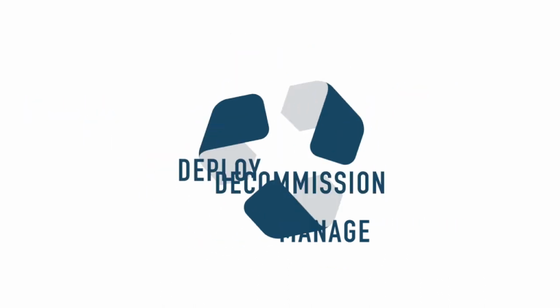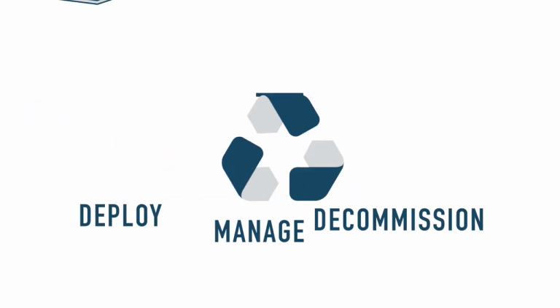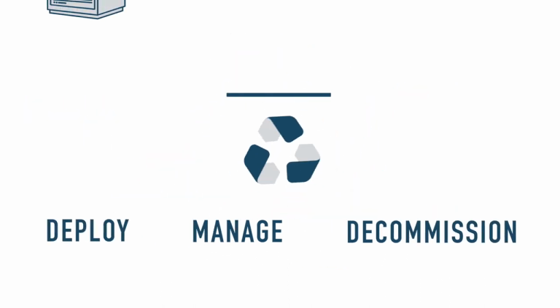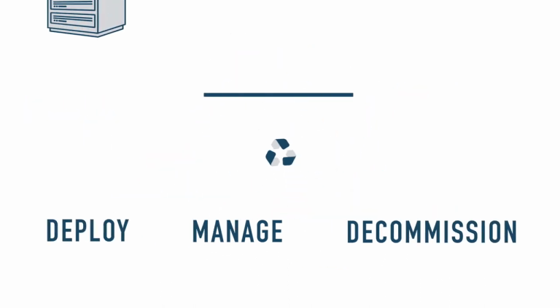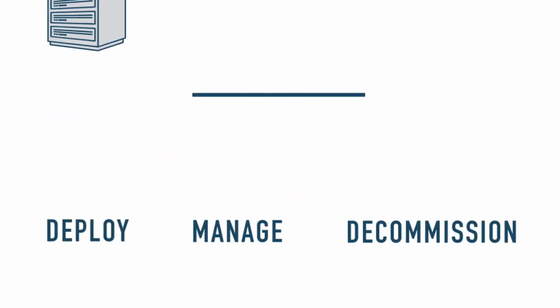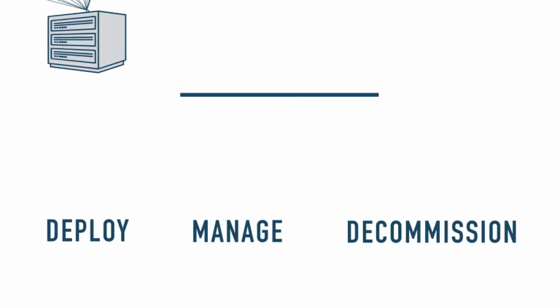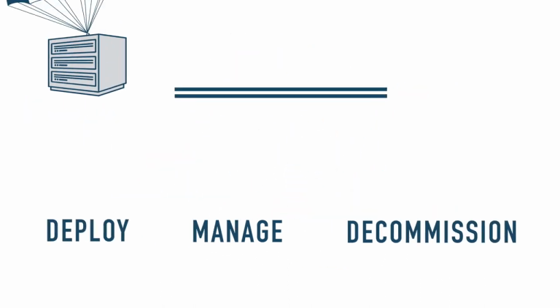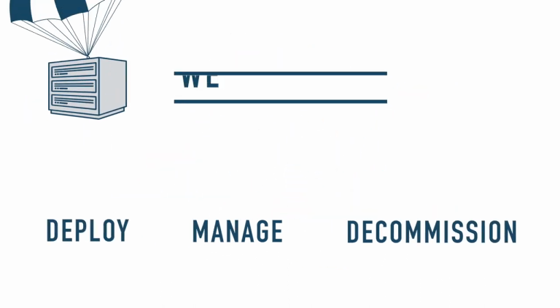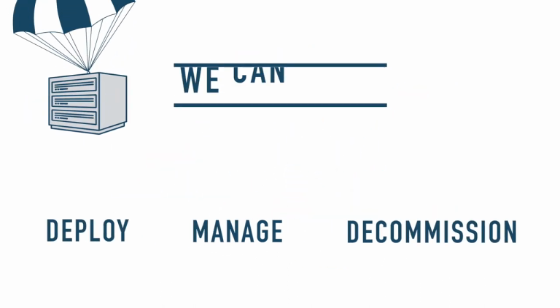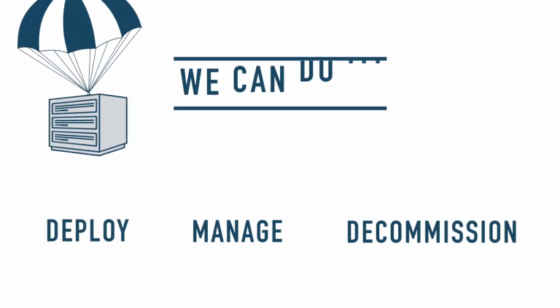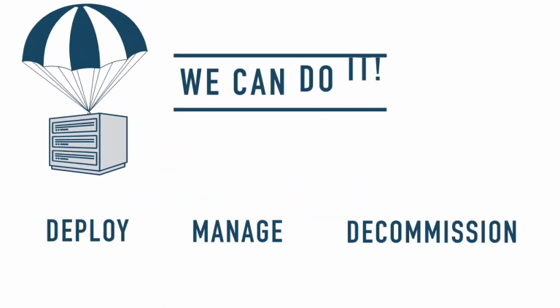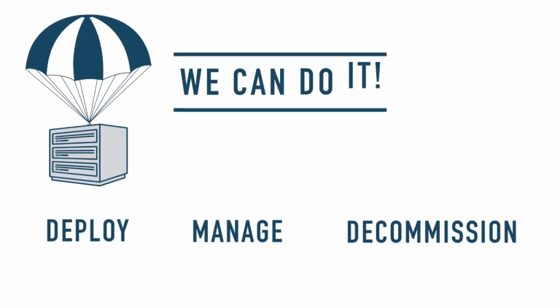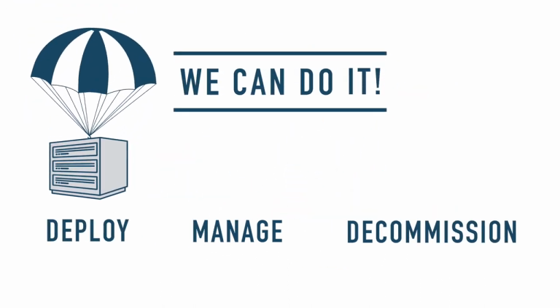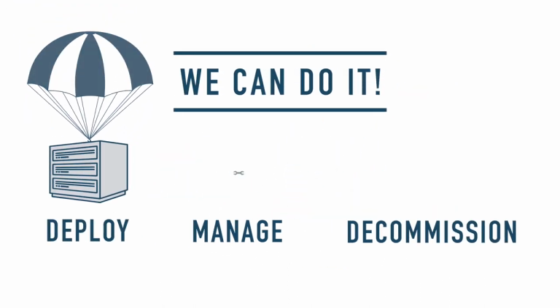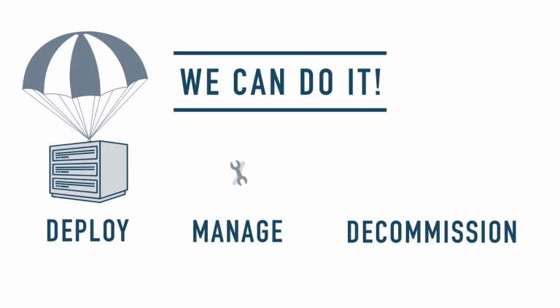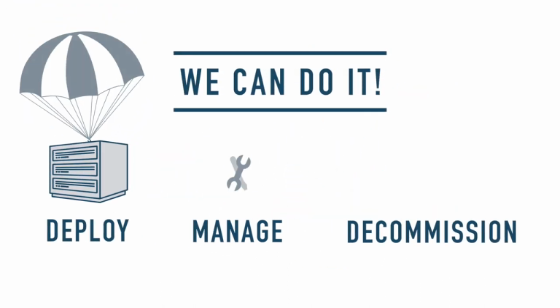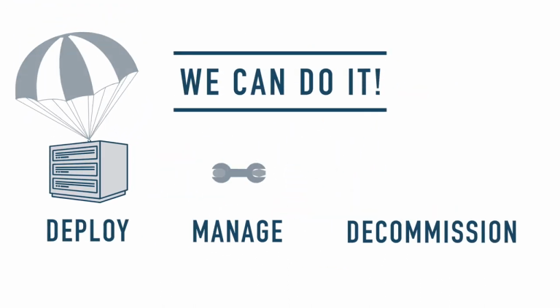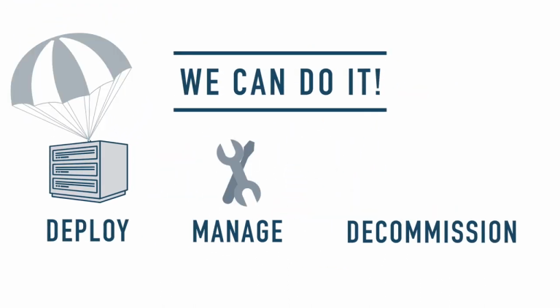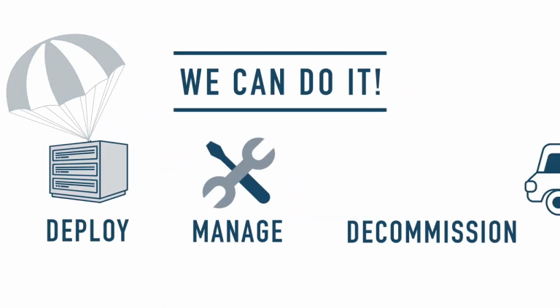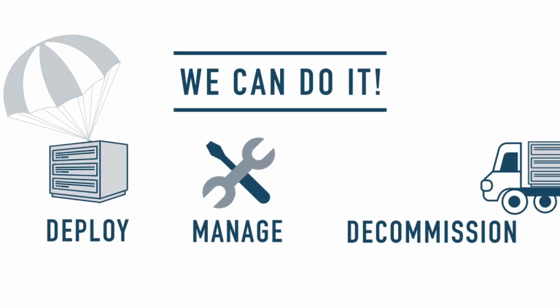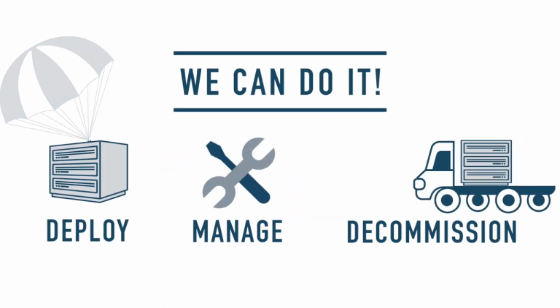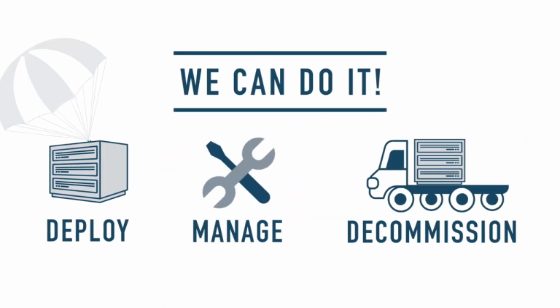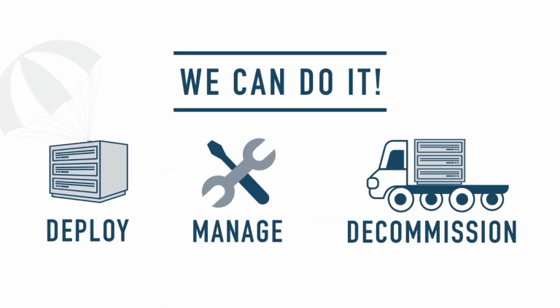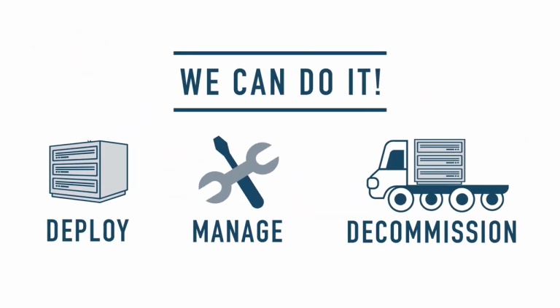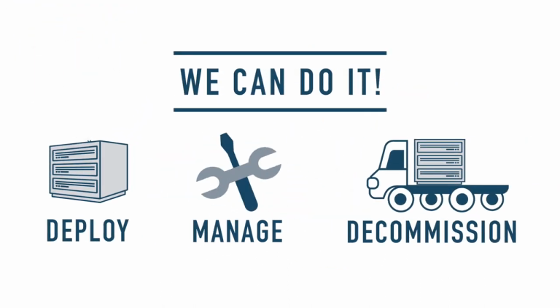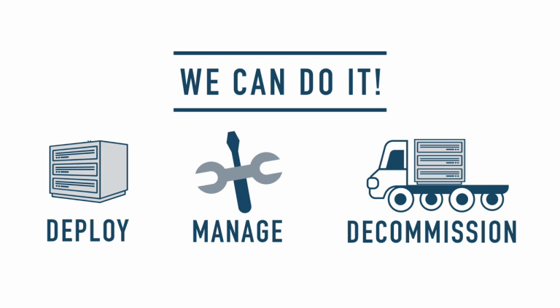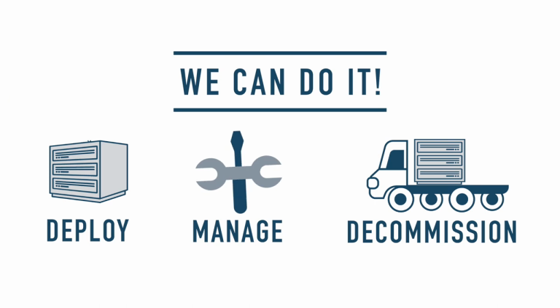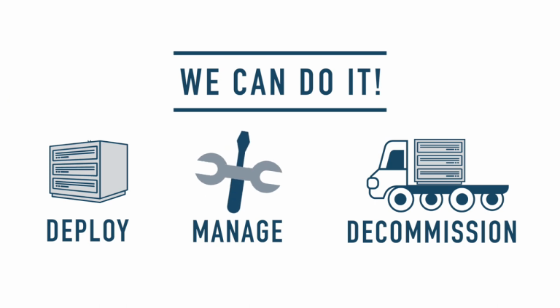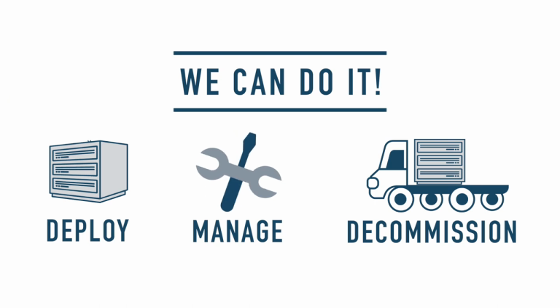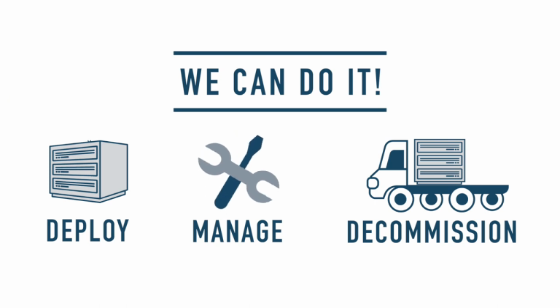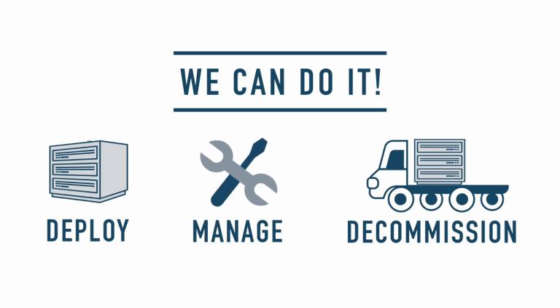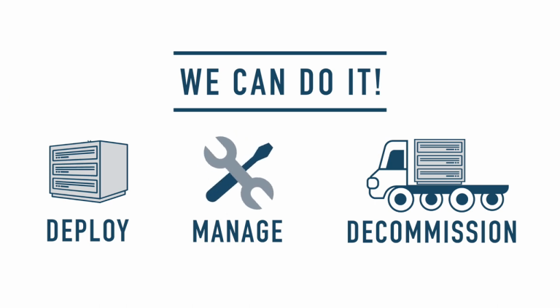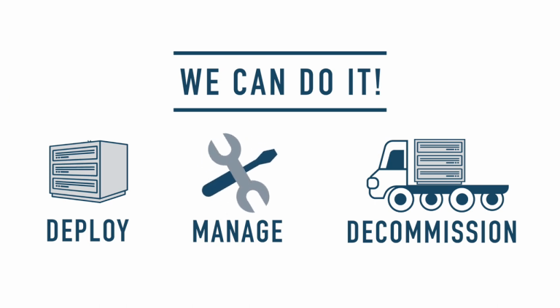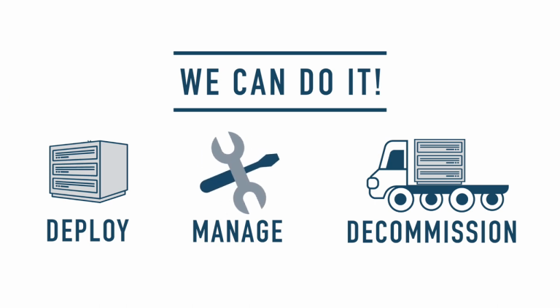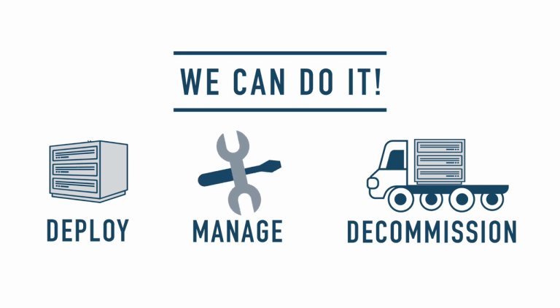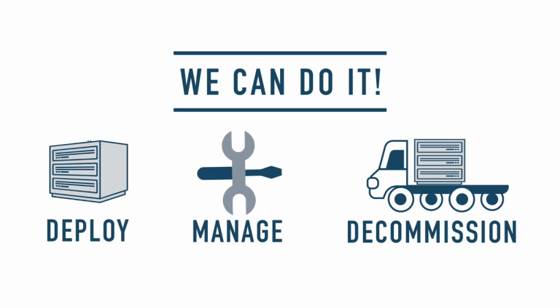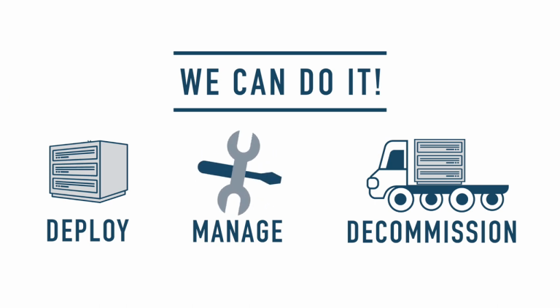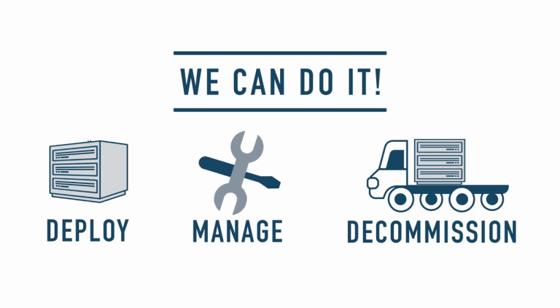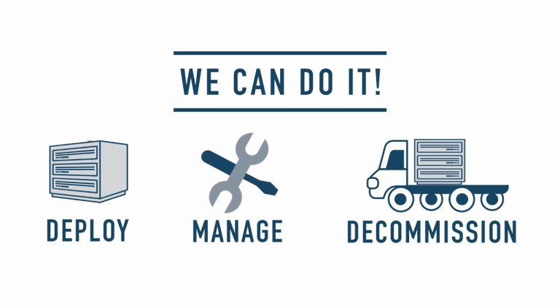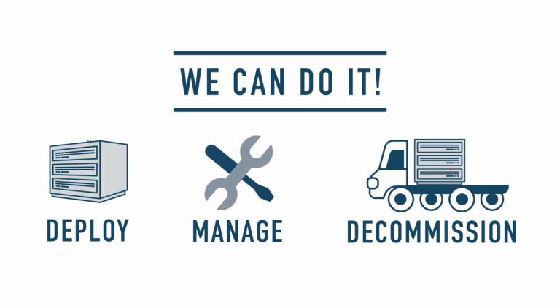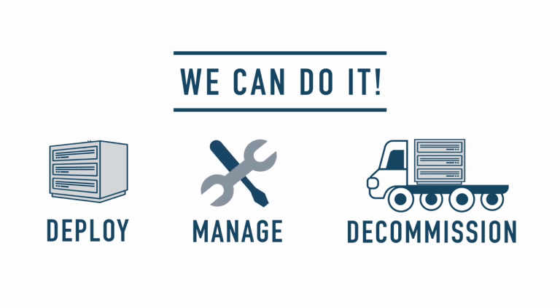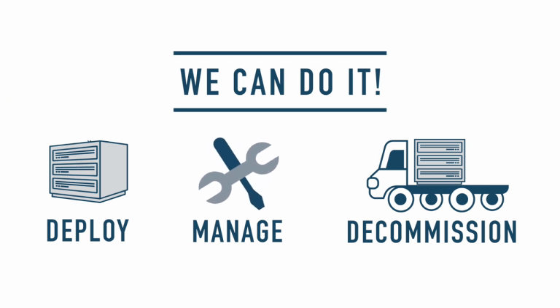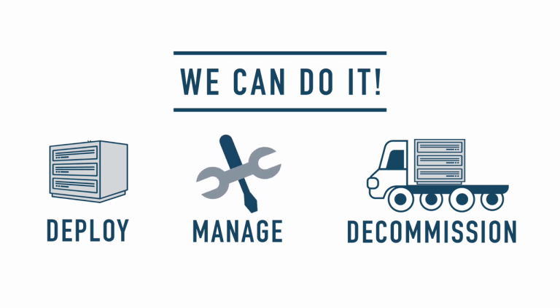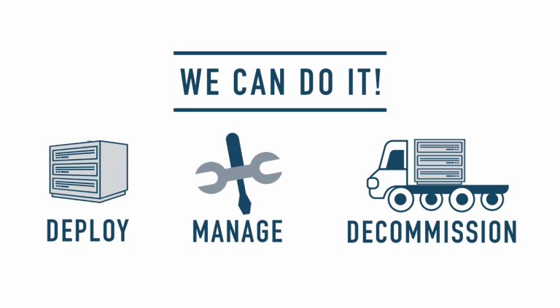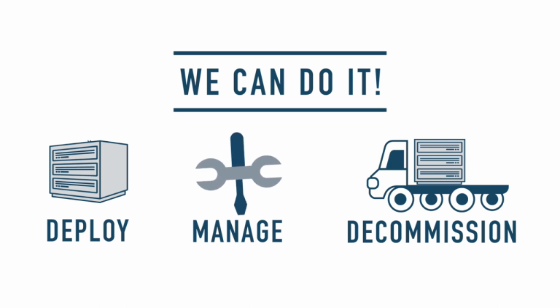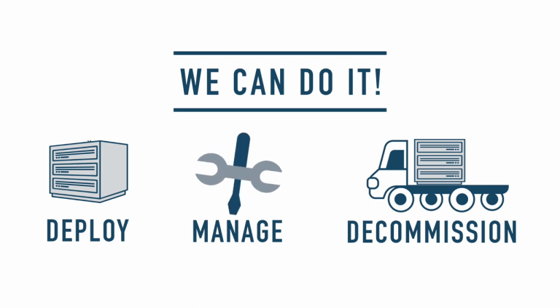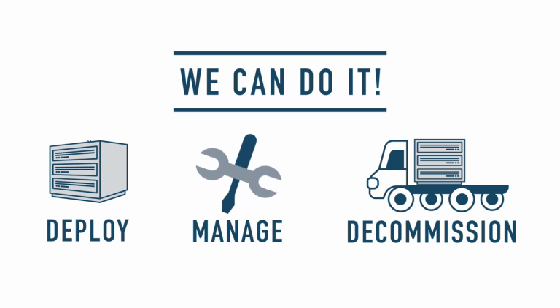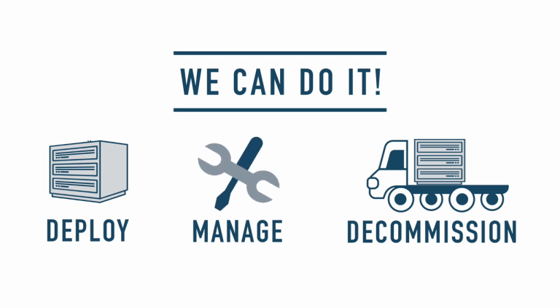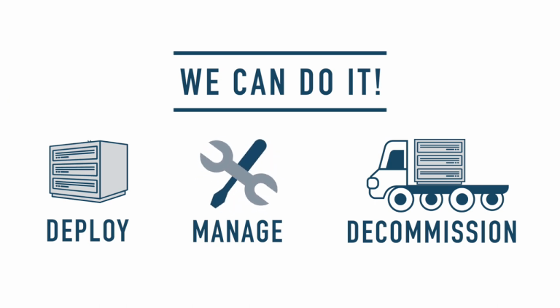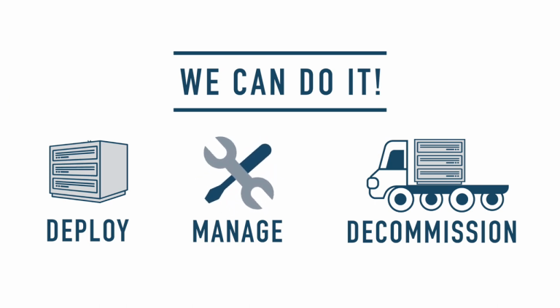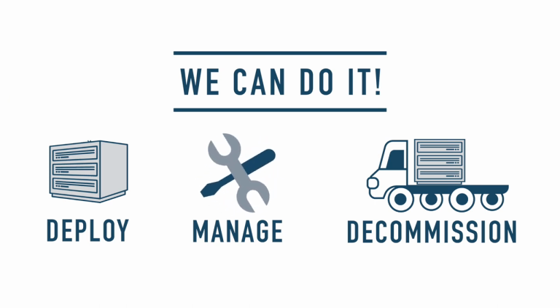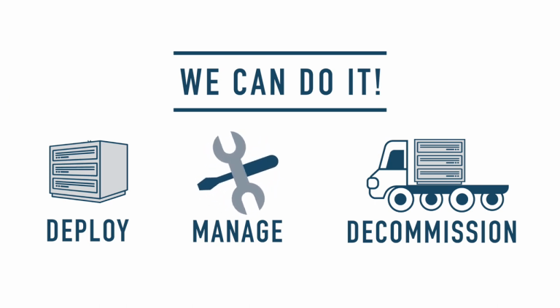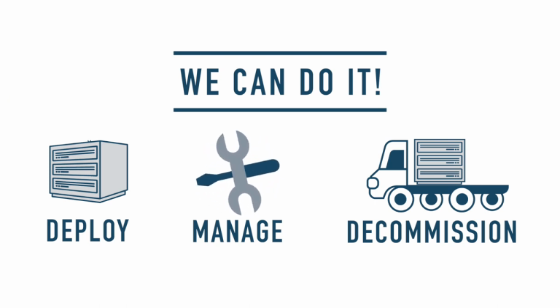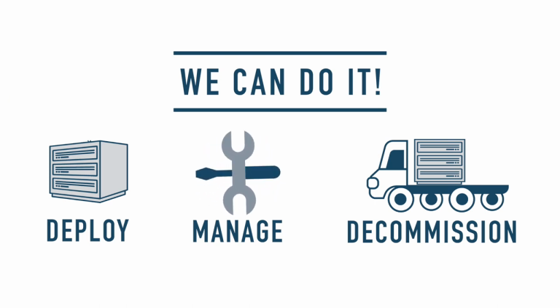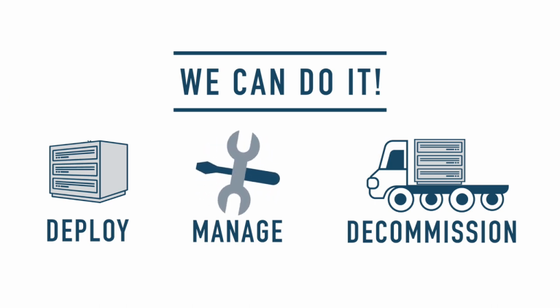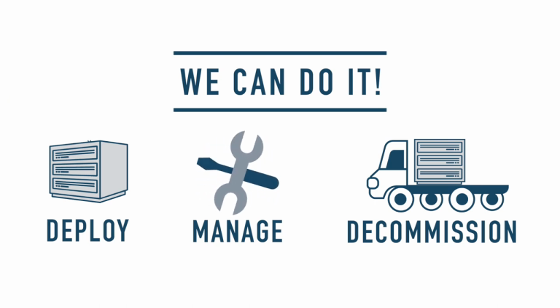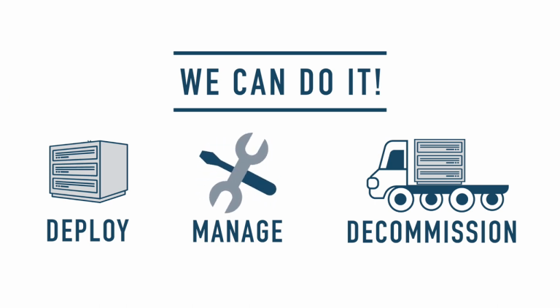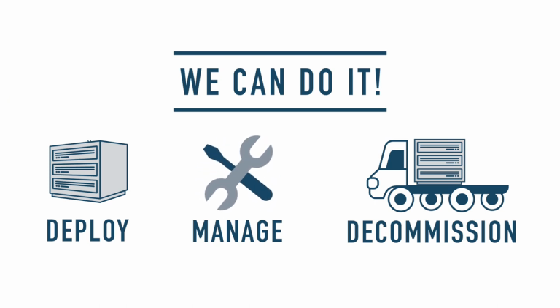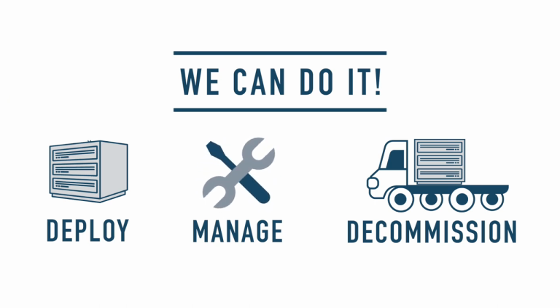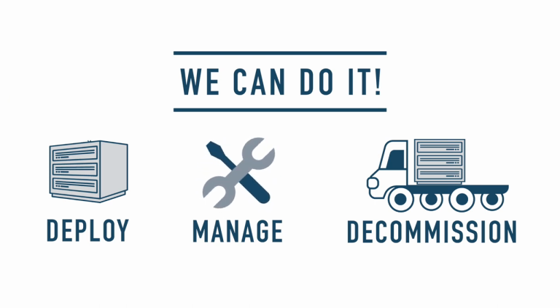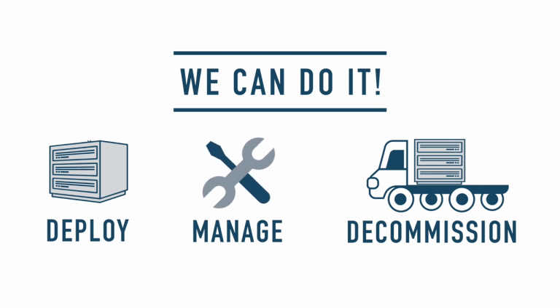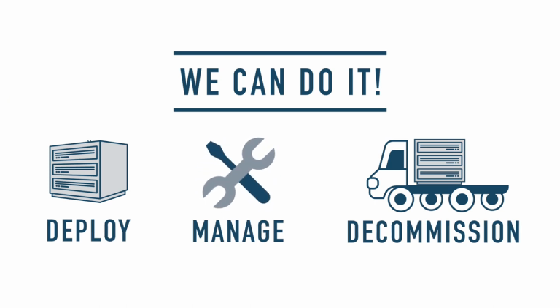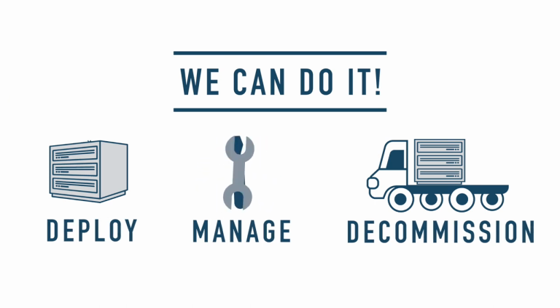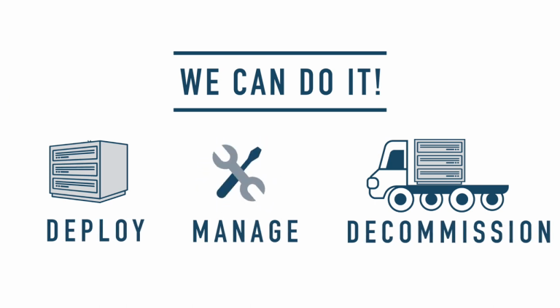Yep — deploy, manage, and decommission. Our teams can empower you at every stage of a data center life cycle.